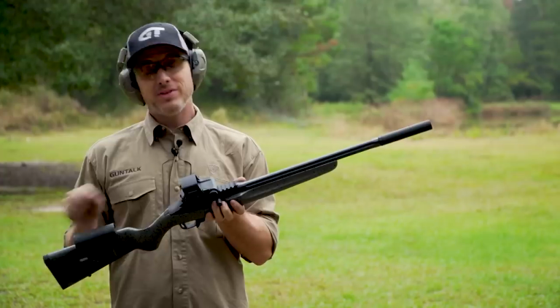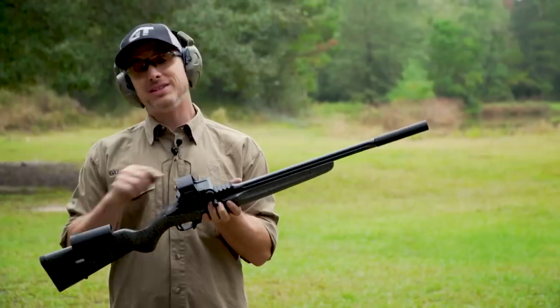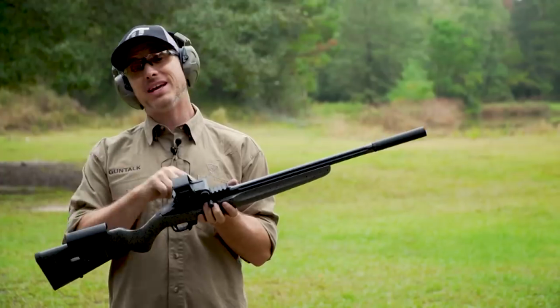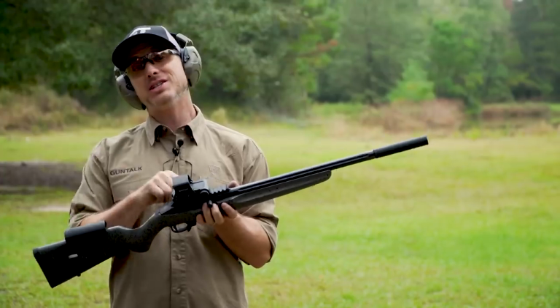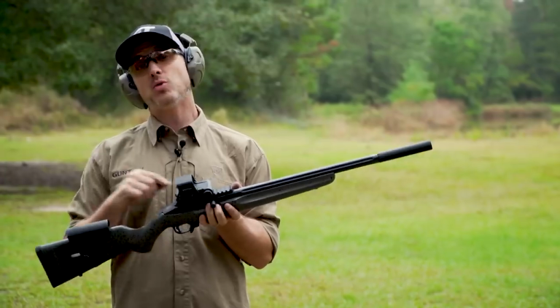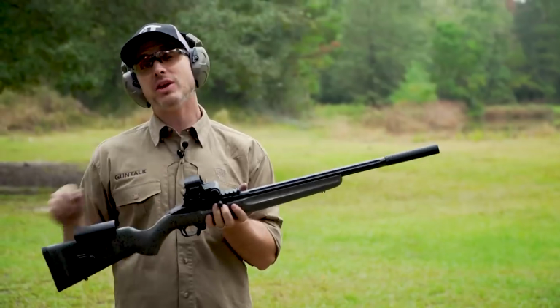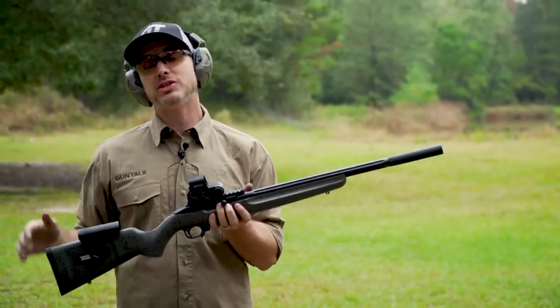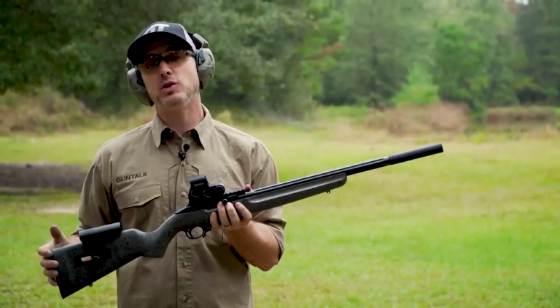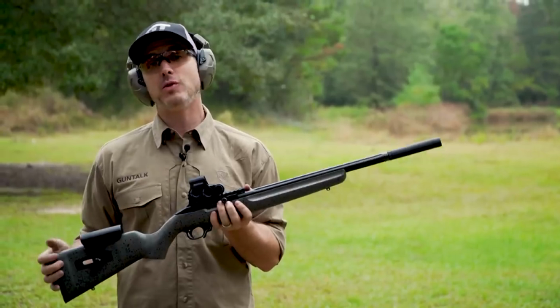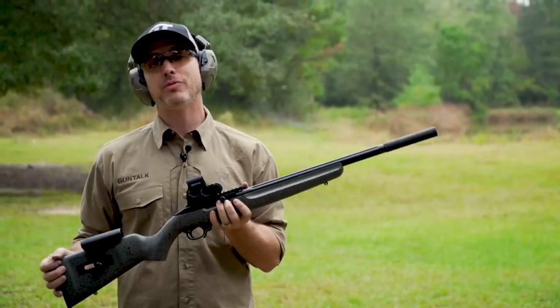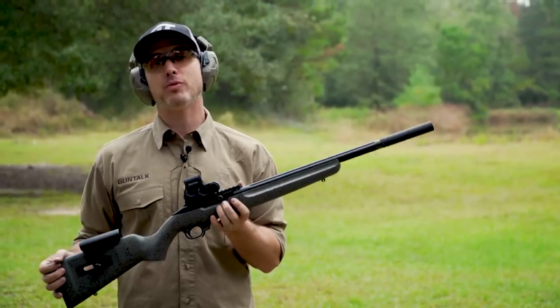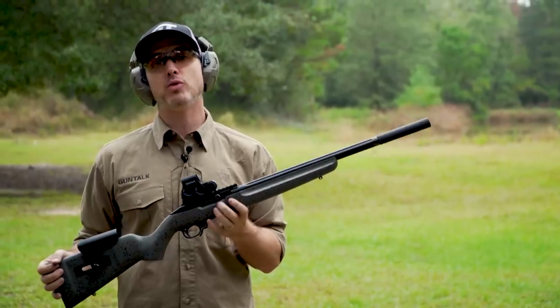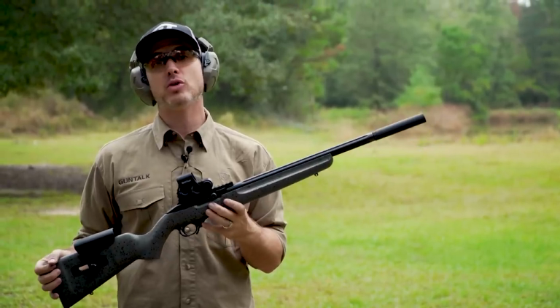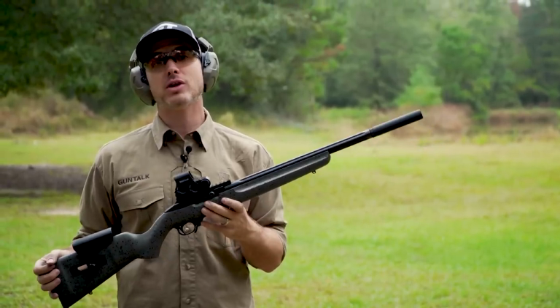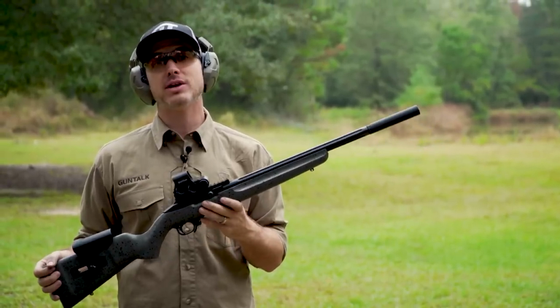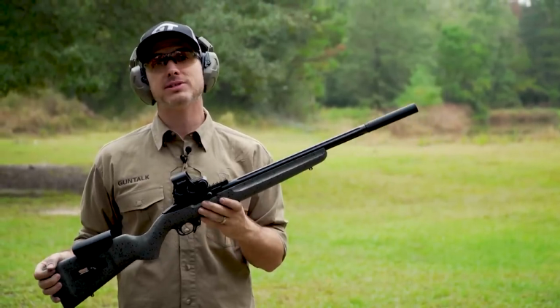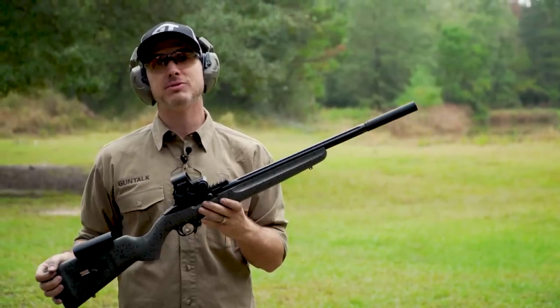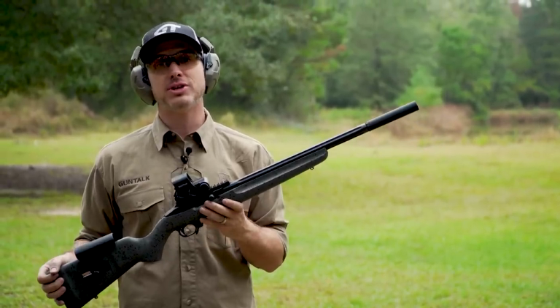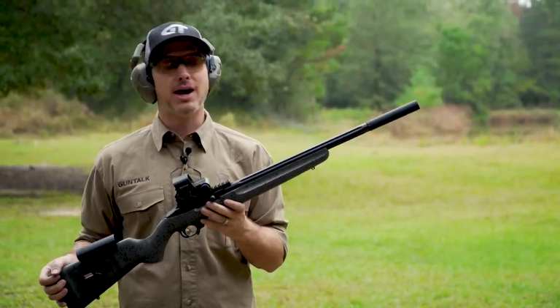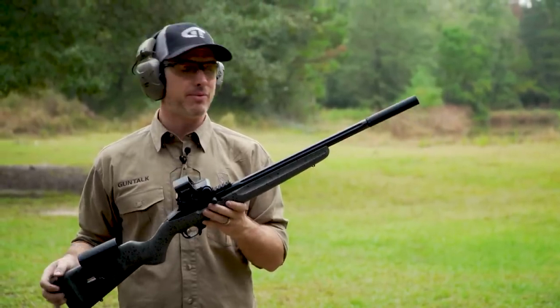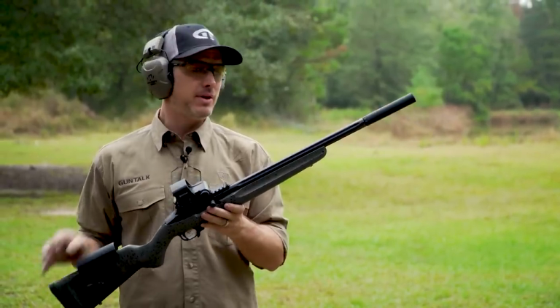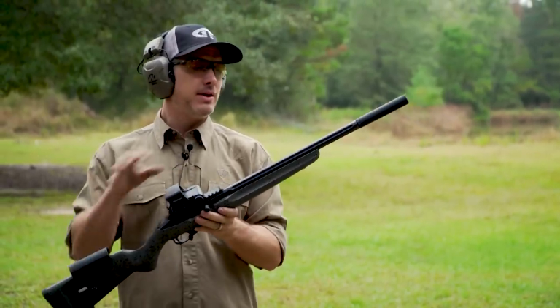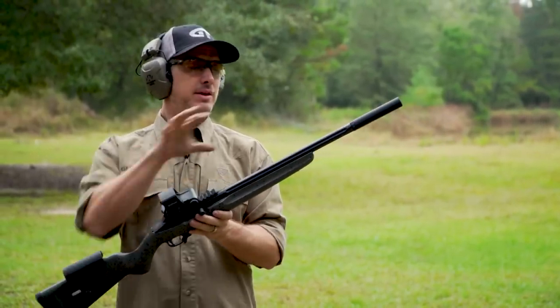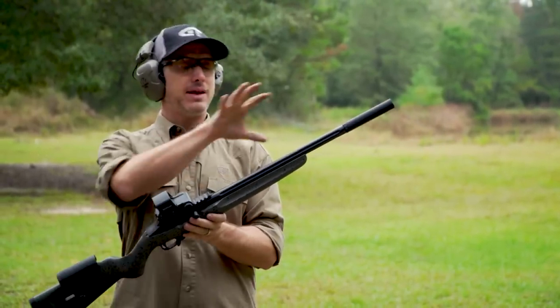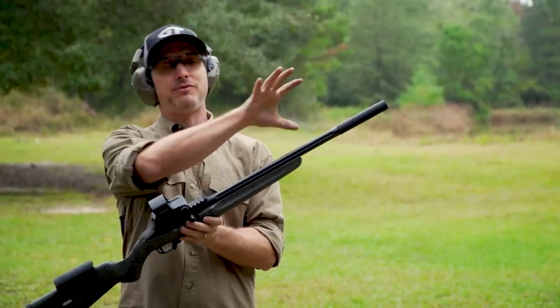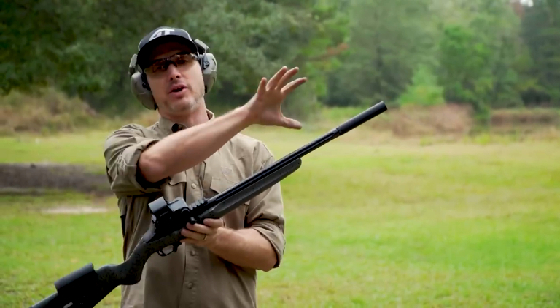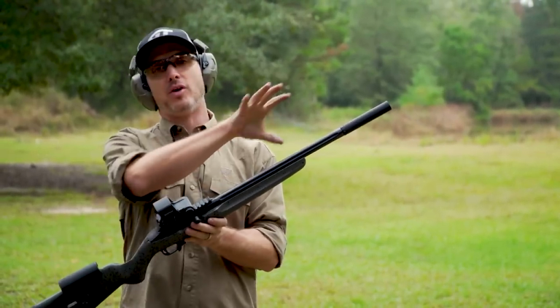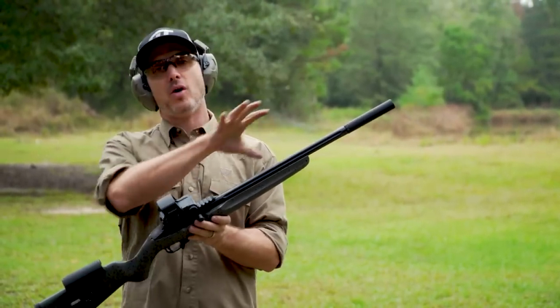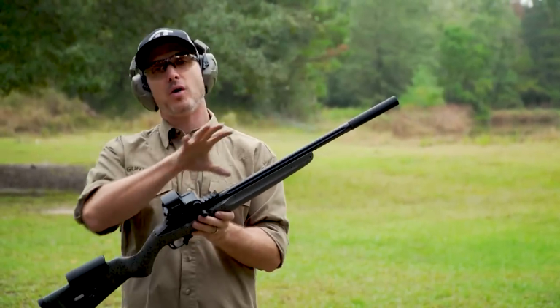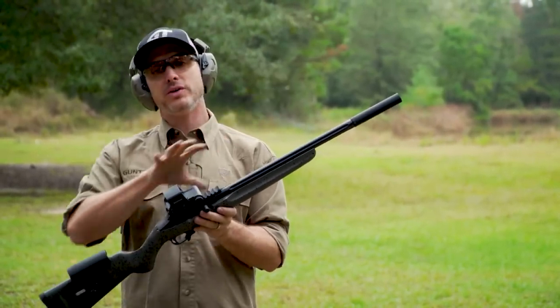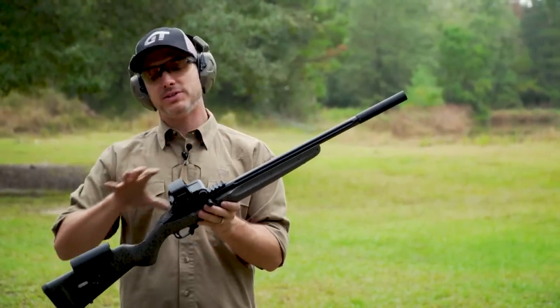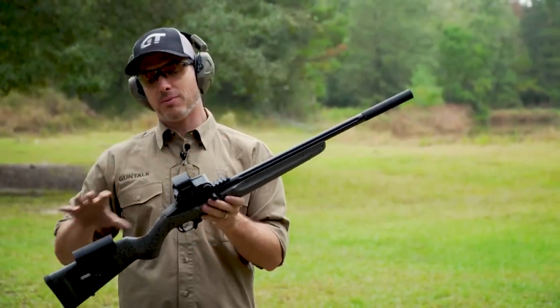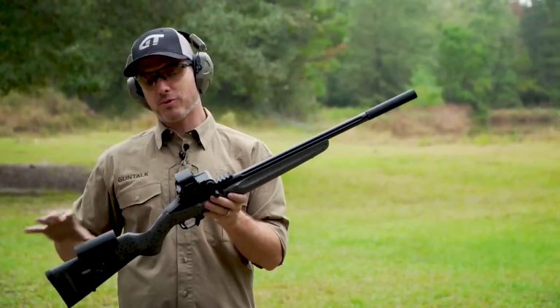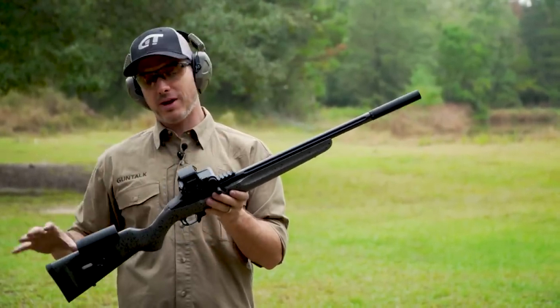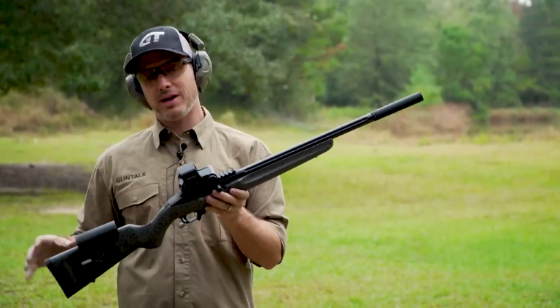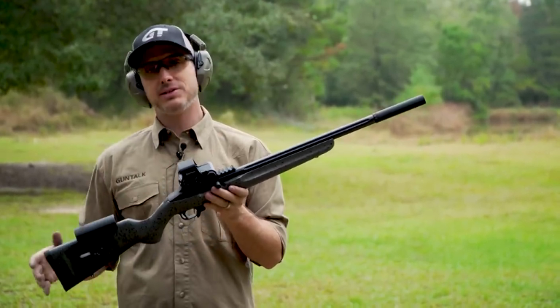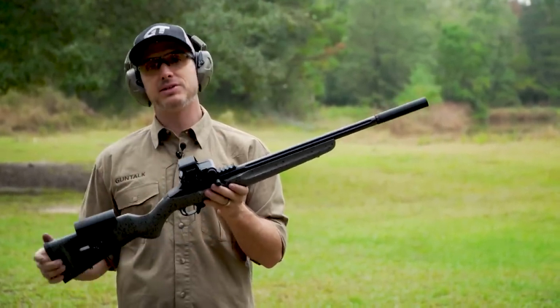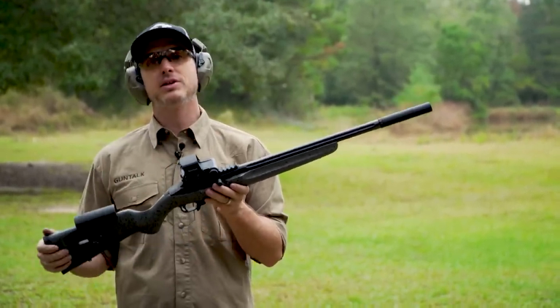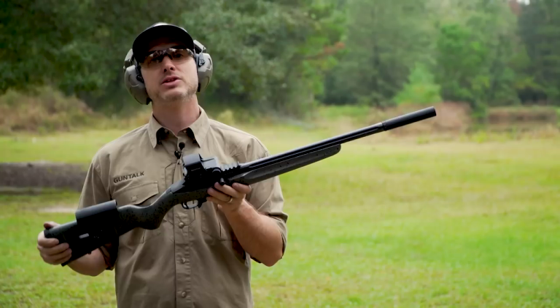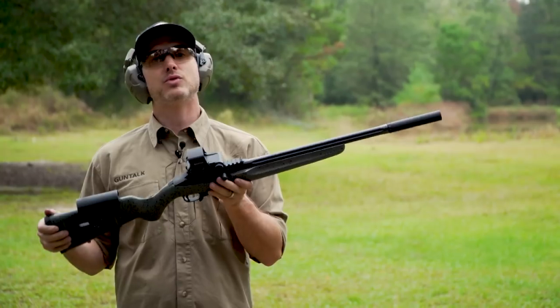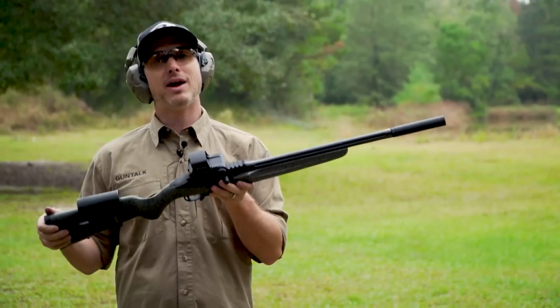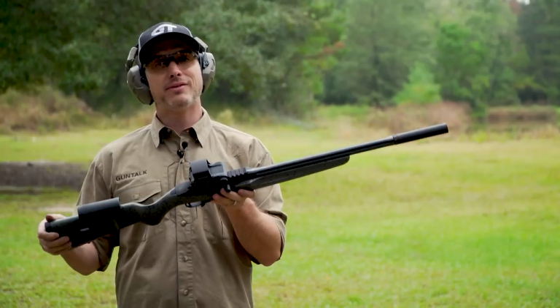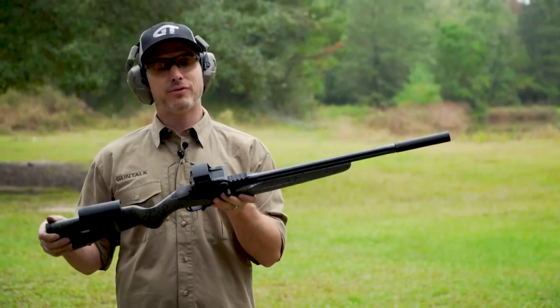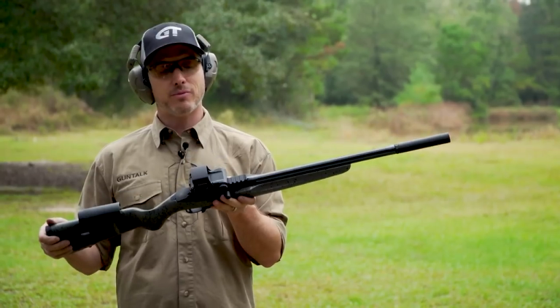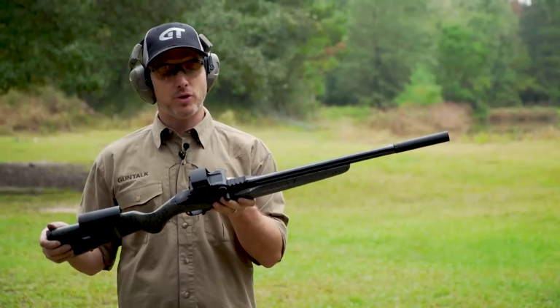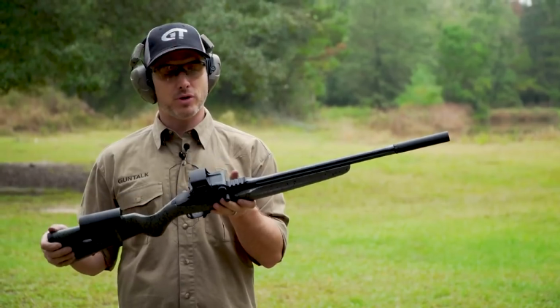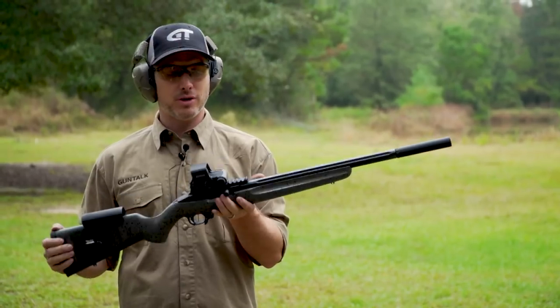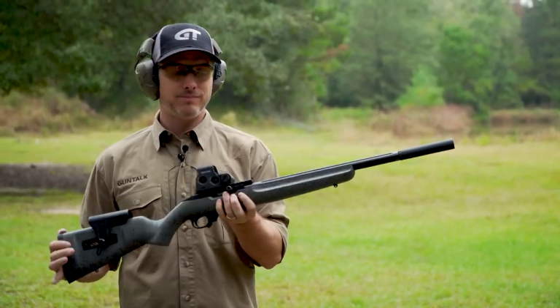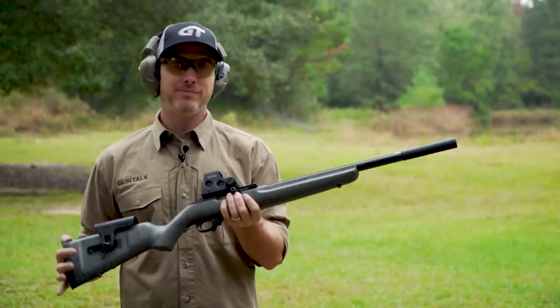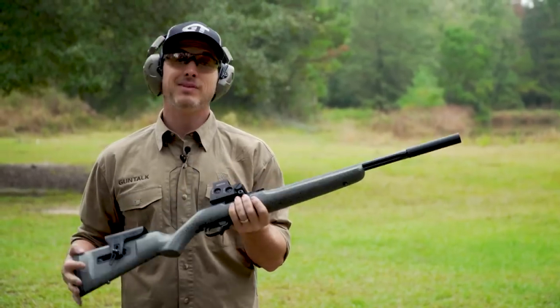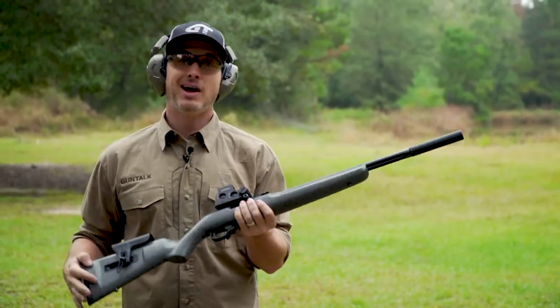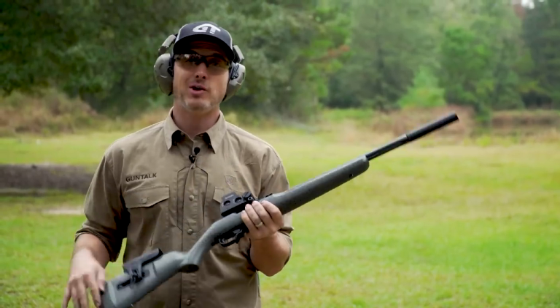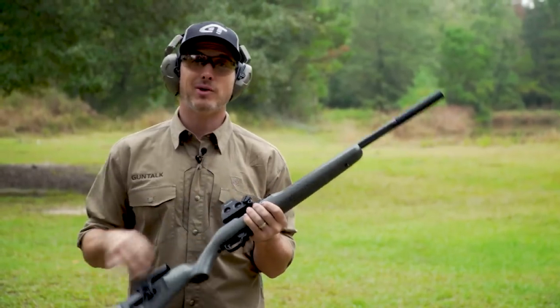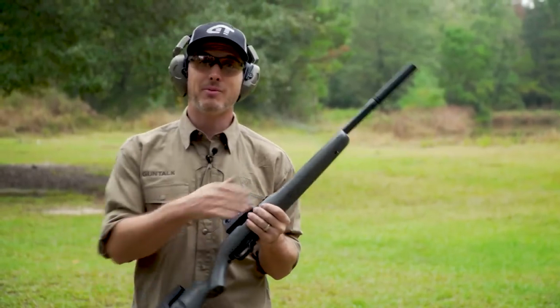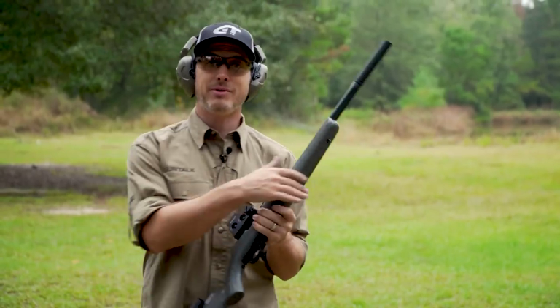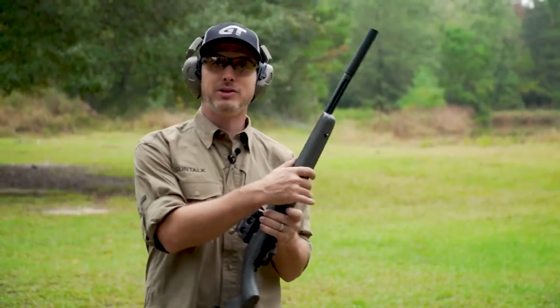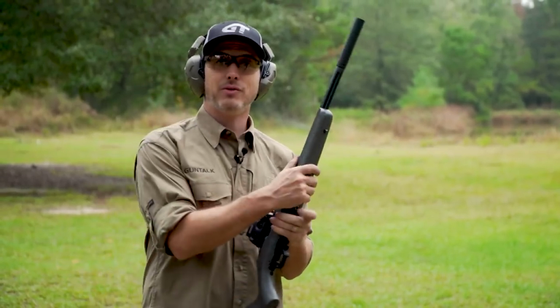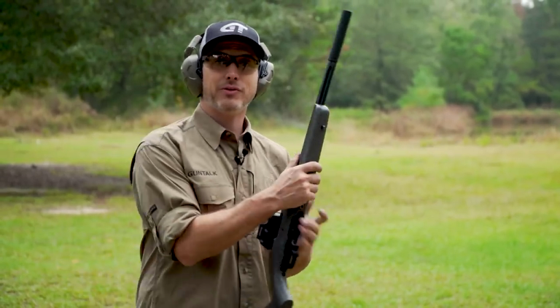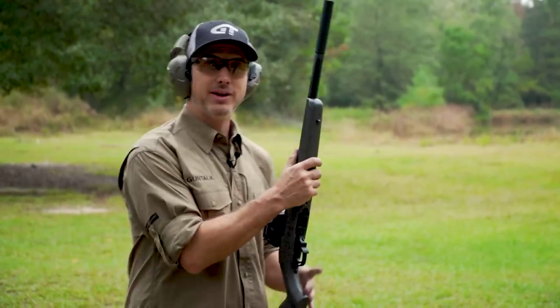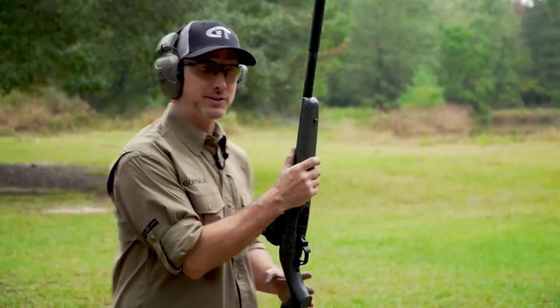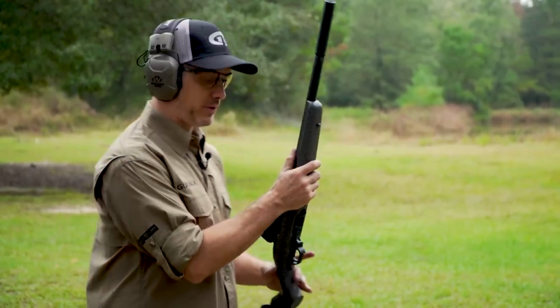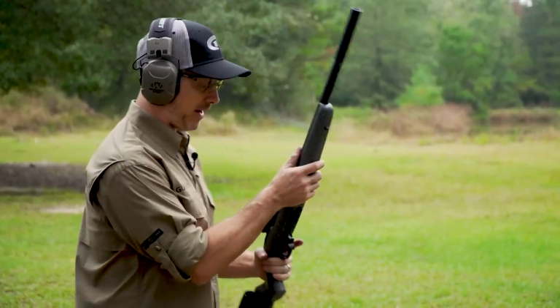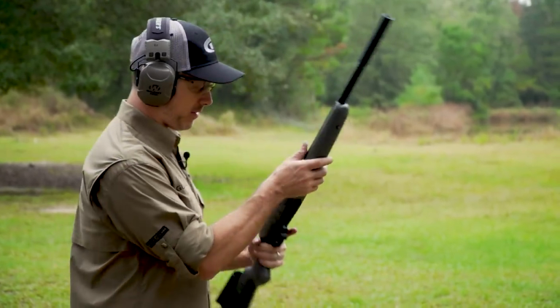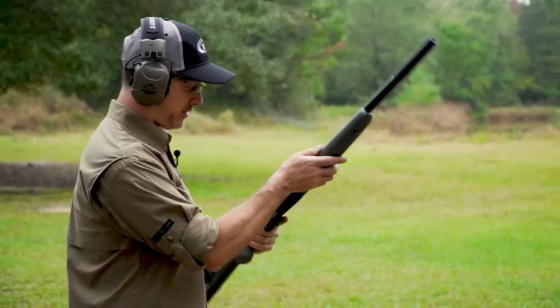The 10-22 from the Ruger Custom Shop — they've done all these upgrades direct from Ruger. I know what I'm gonna be doing for the next few hours.